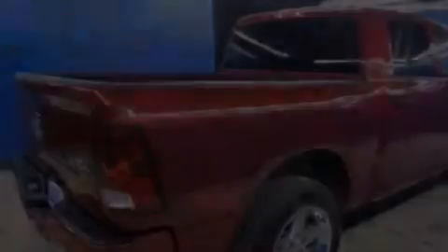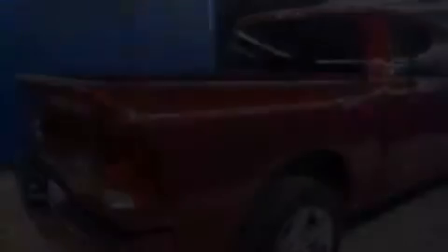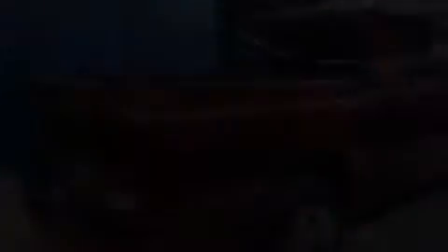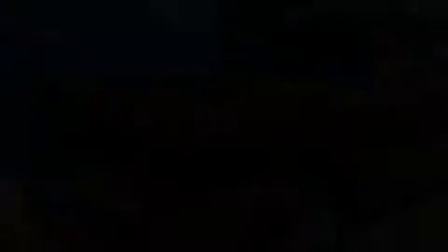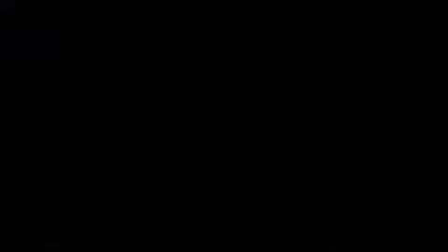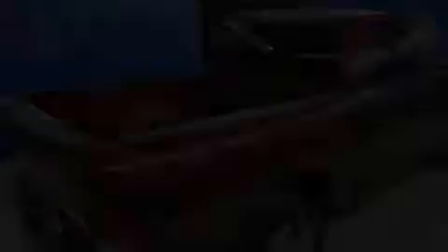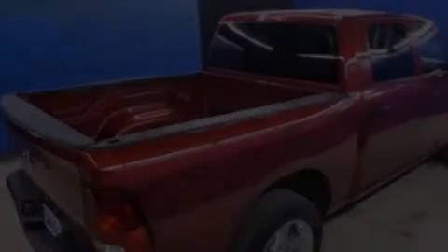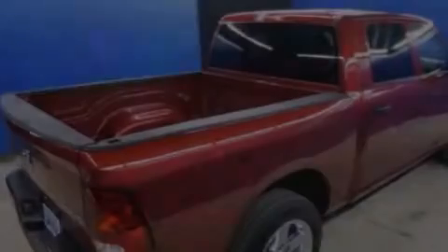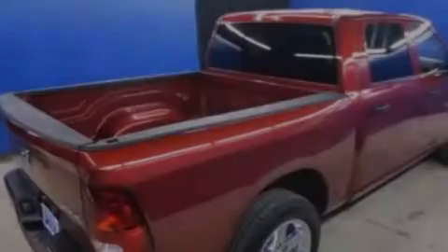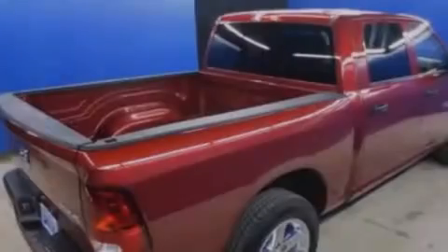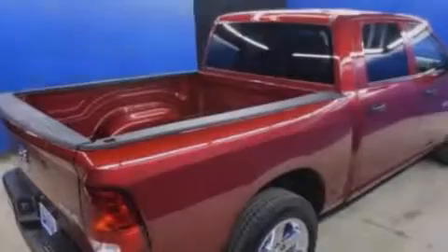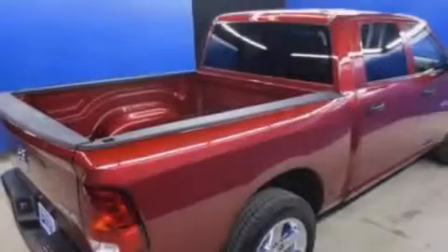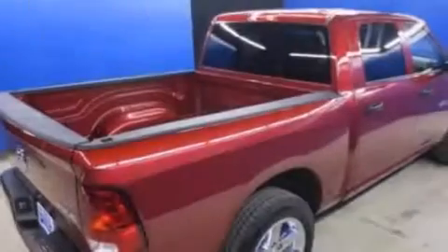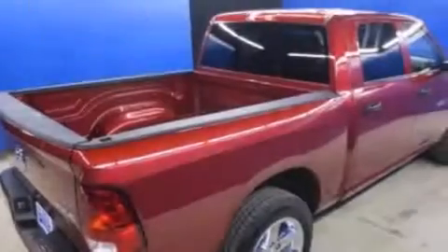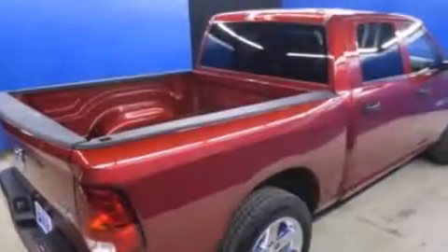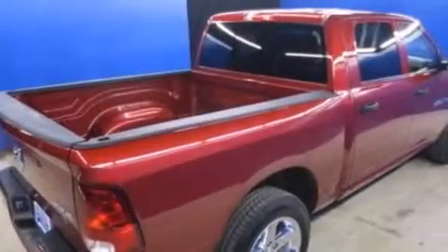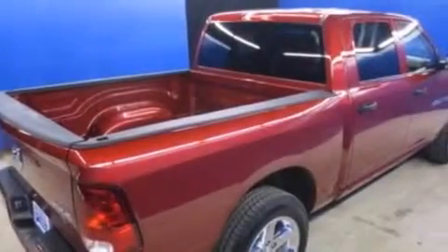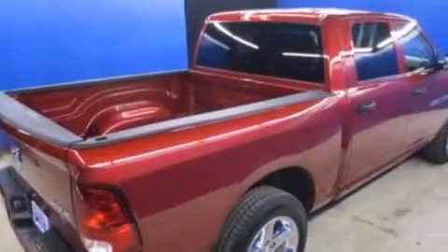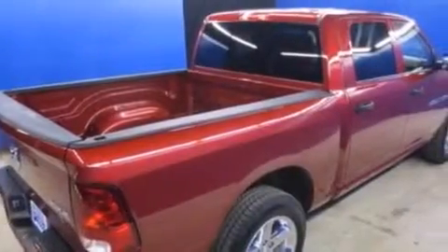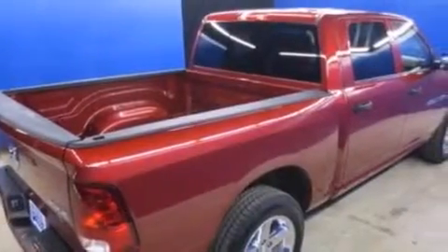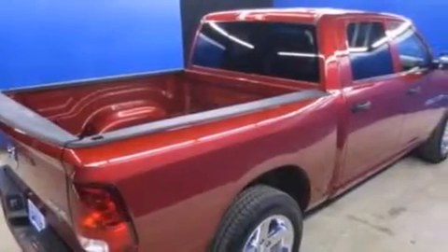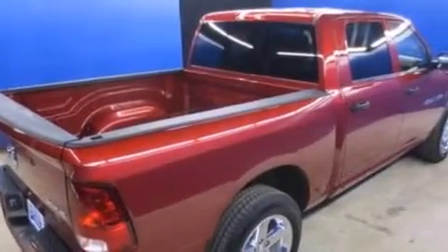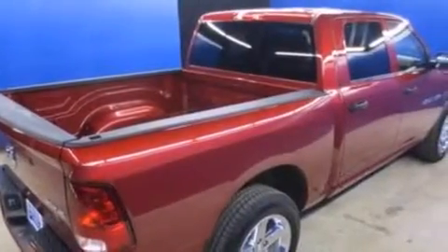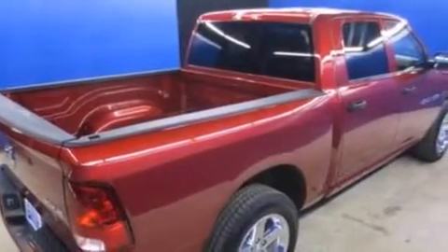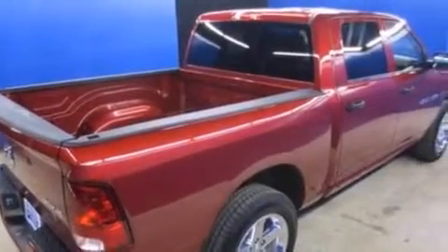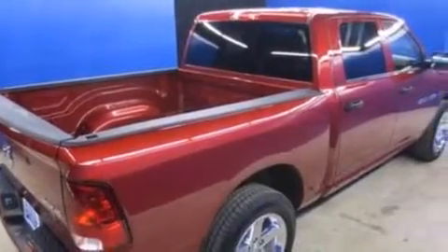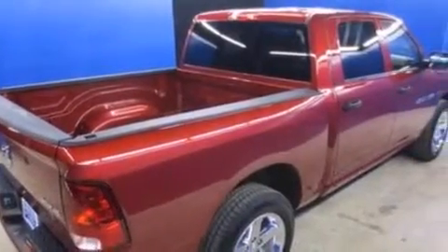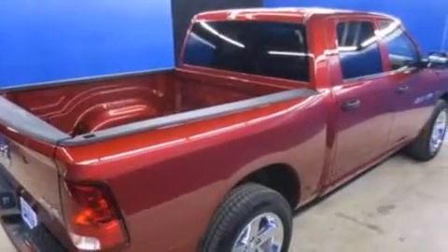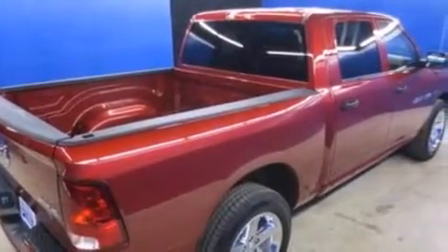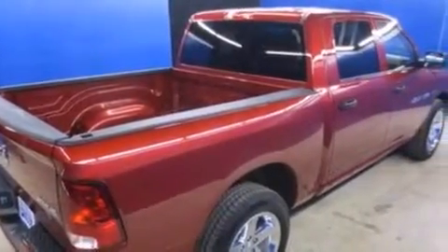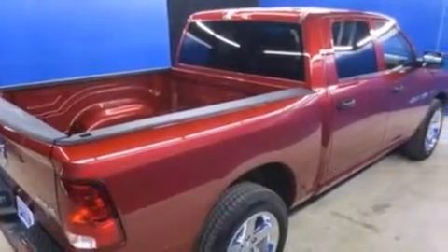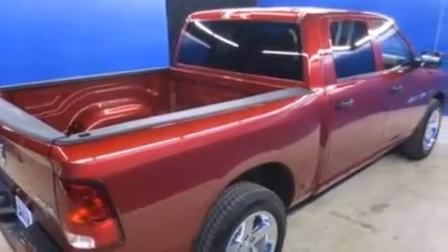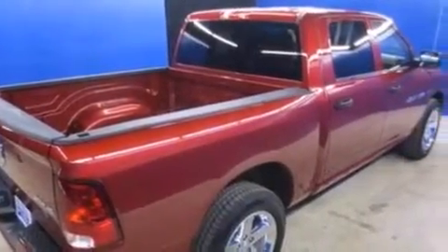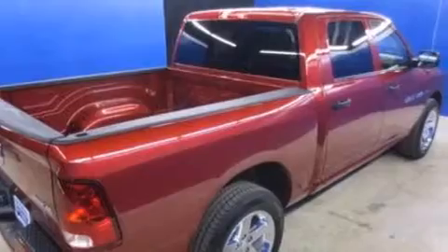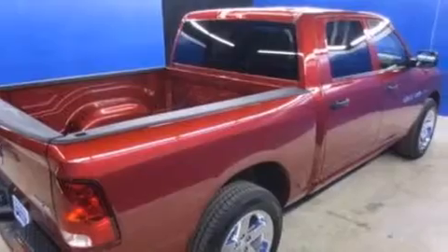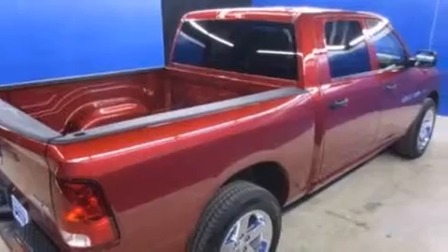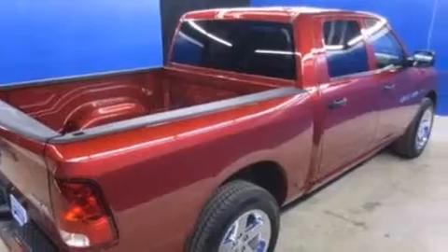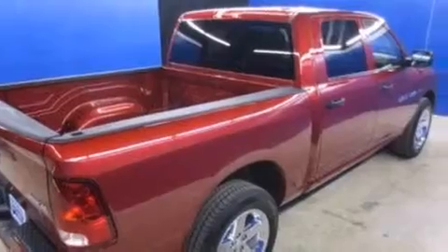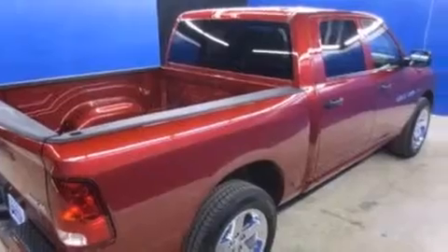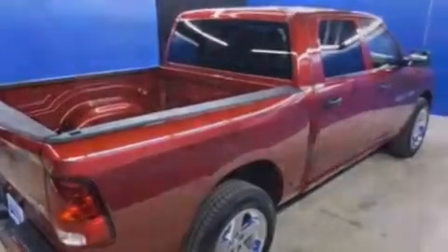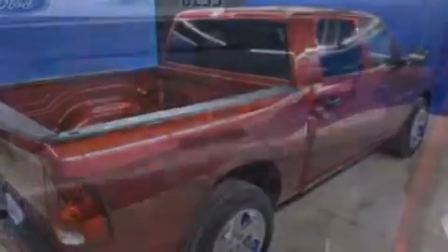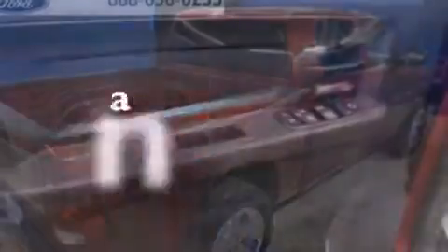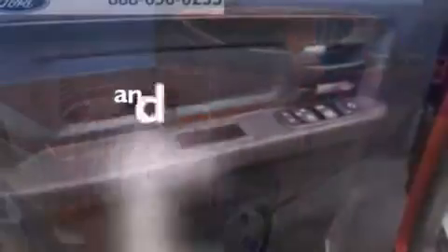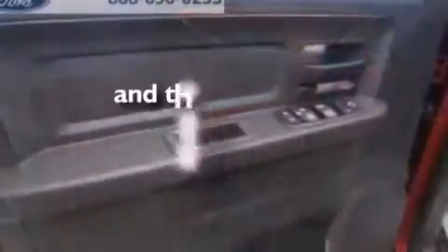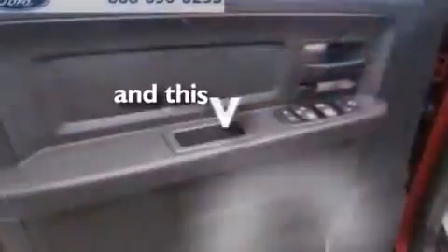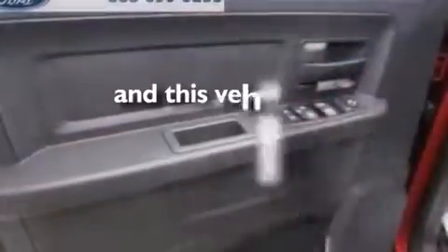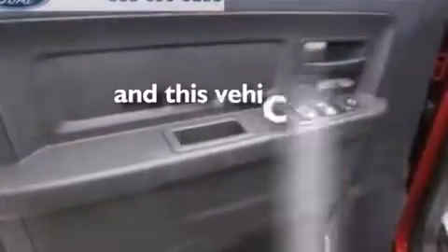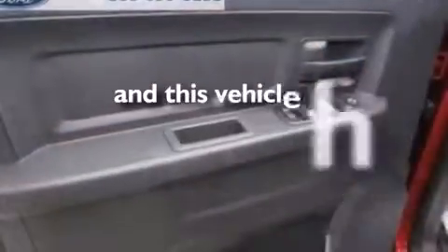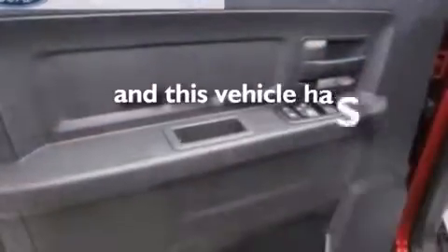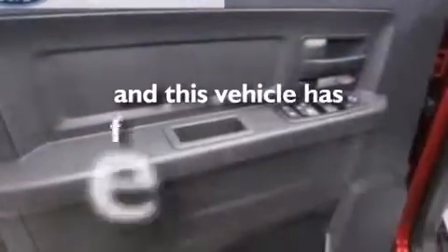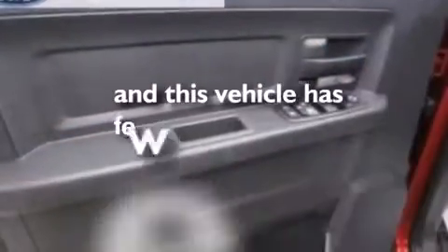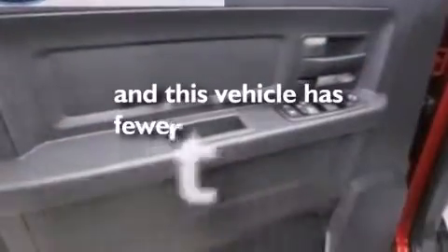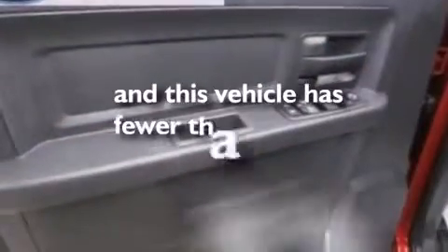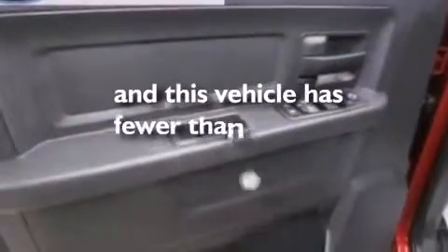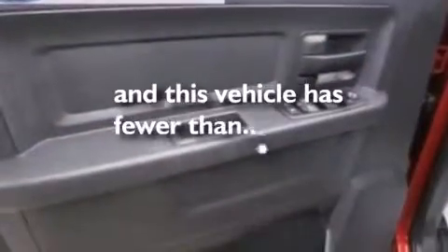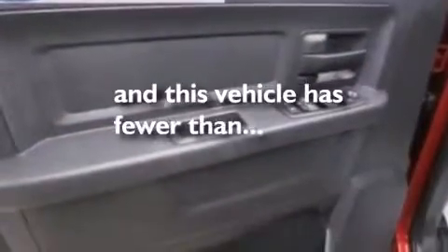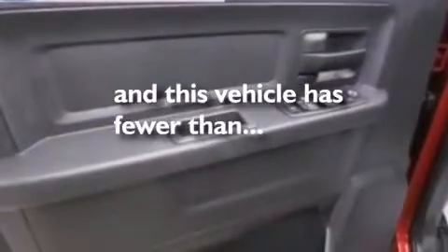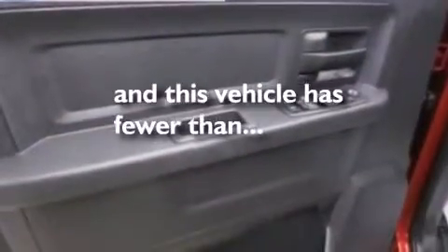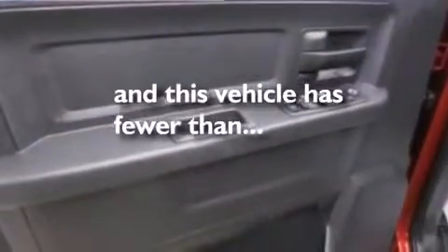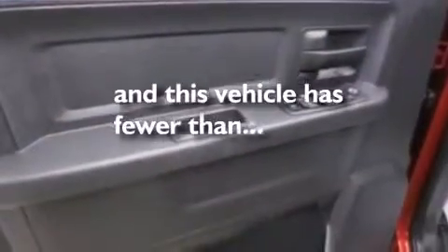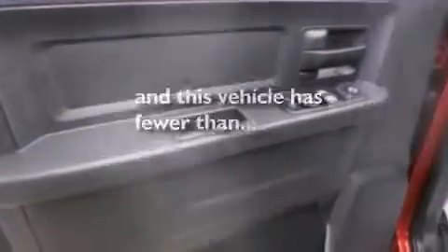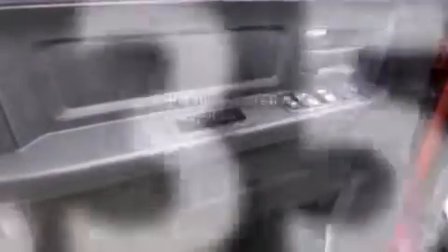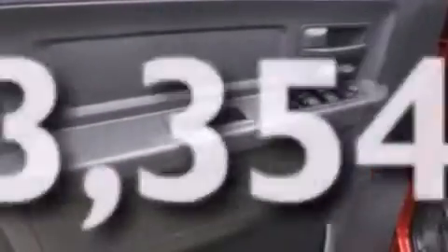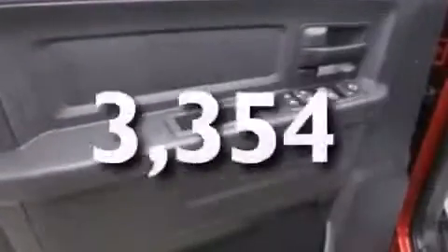Air conditioning, full power accessories, a CD player, and this vehicle has less than 4,000 miles.